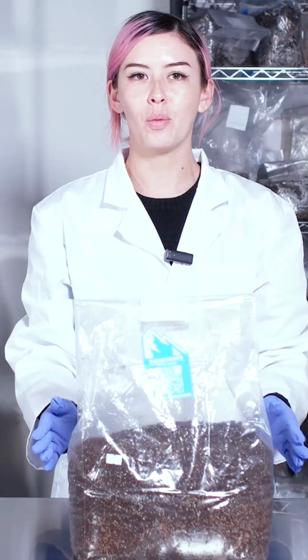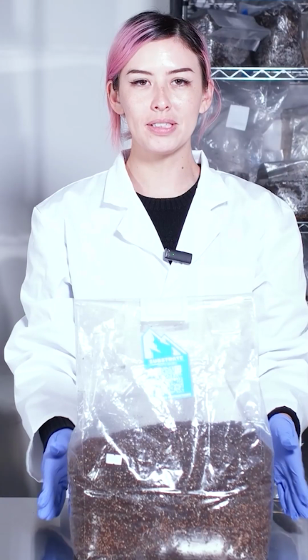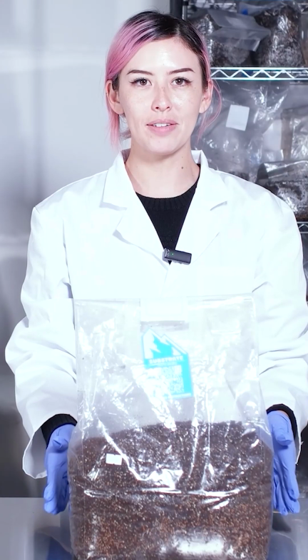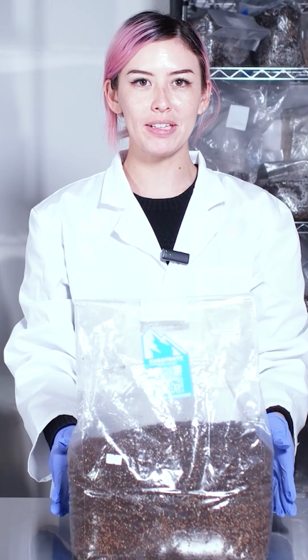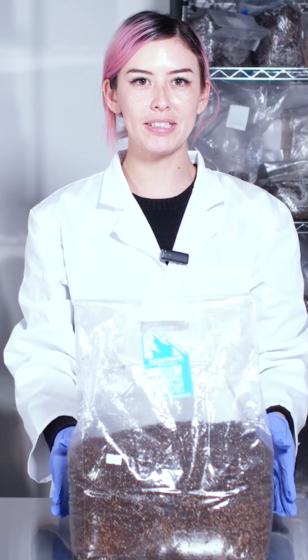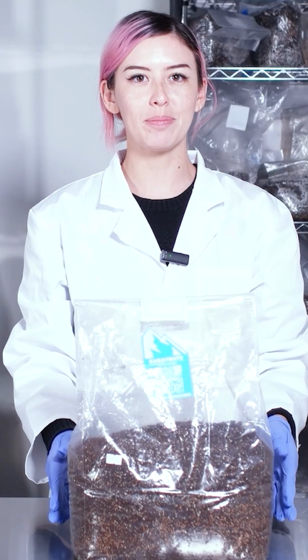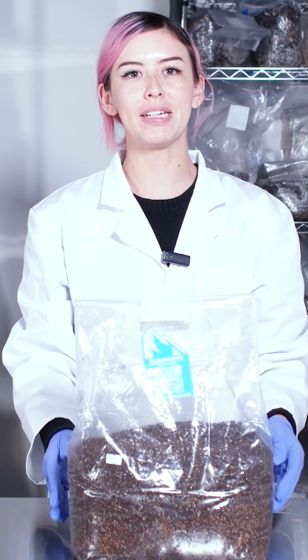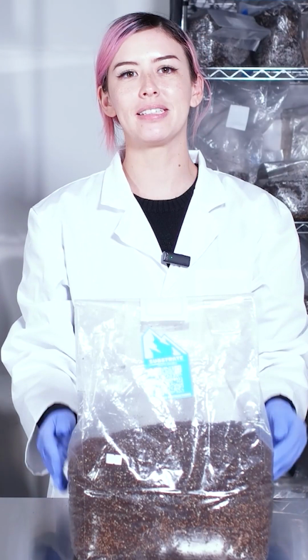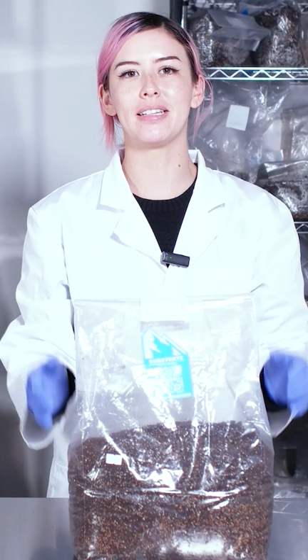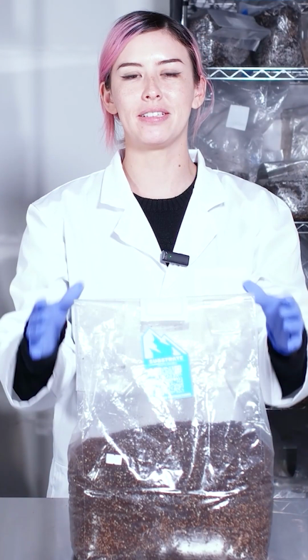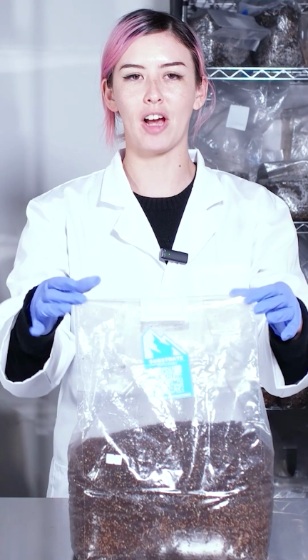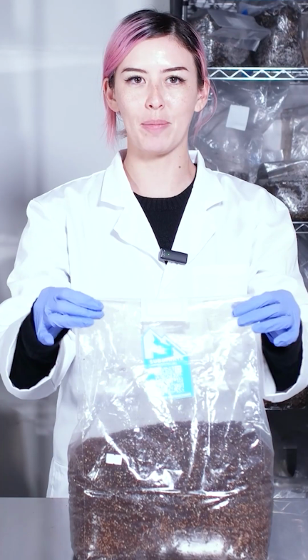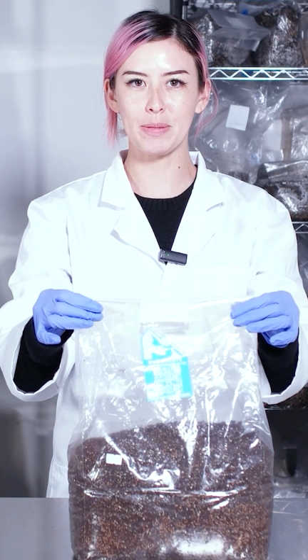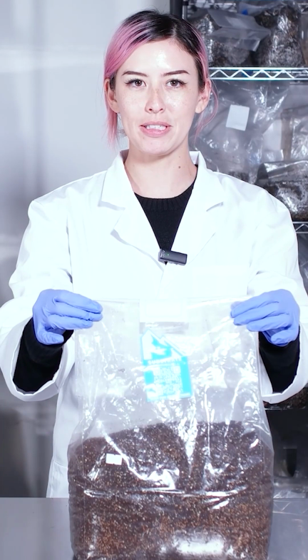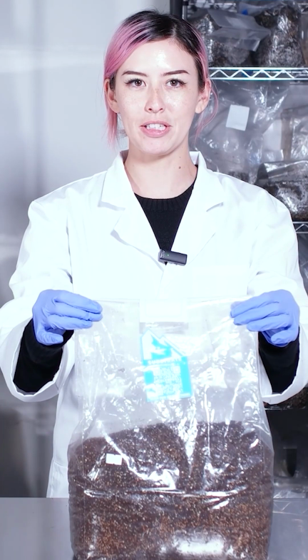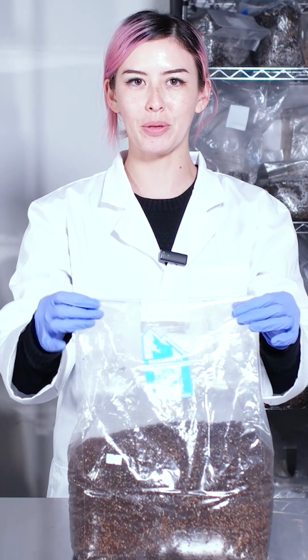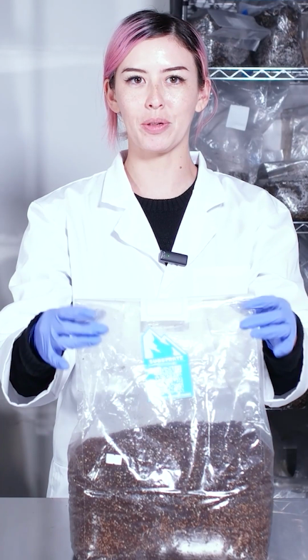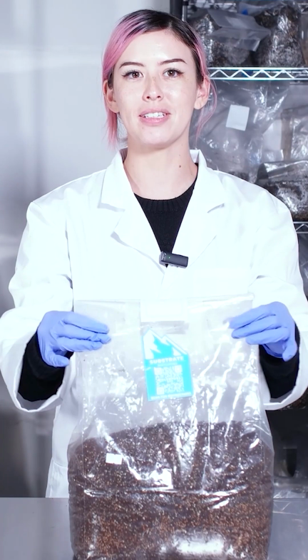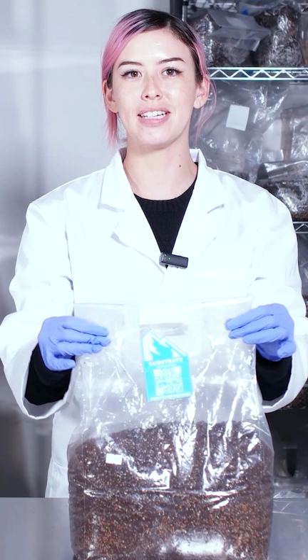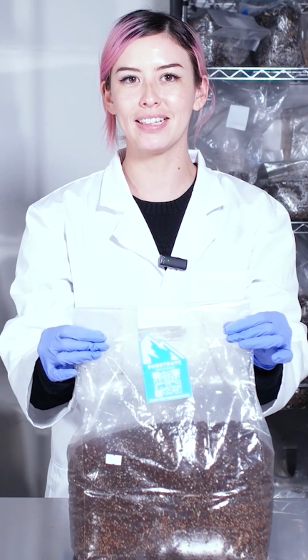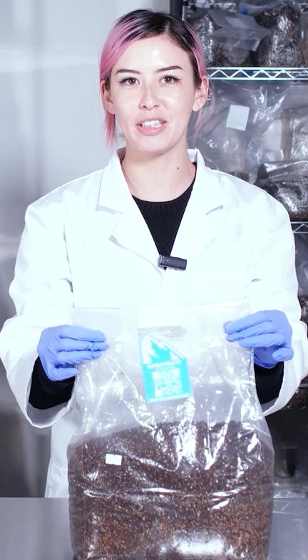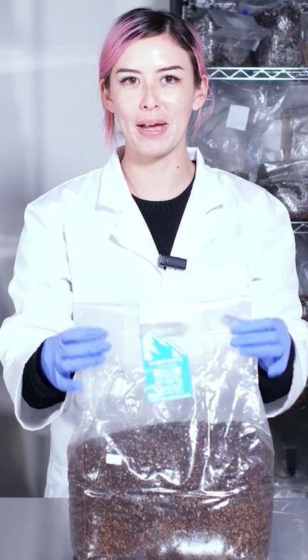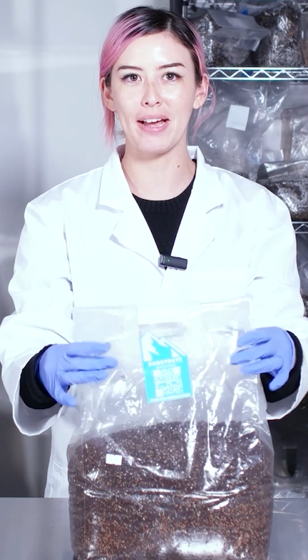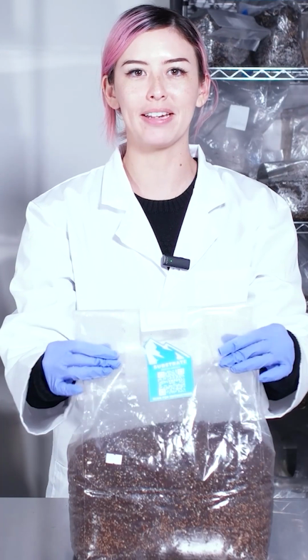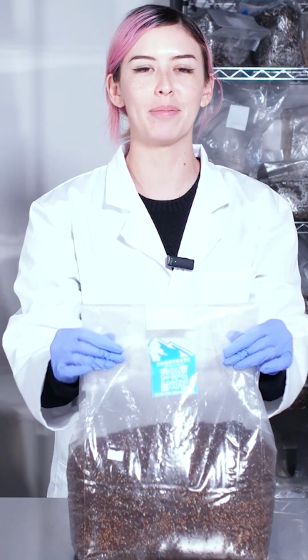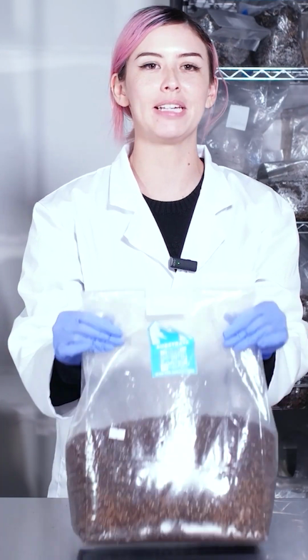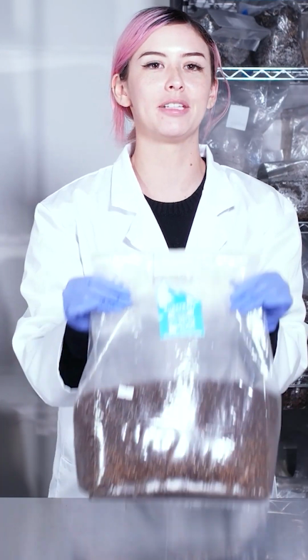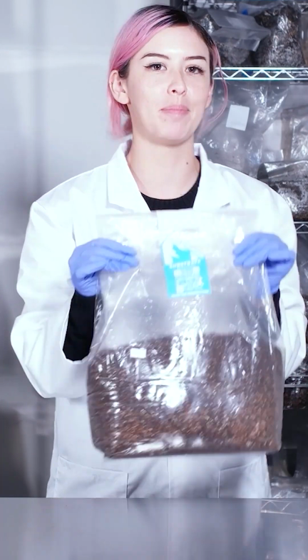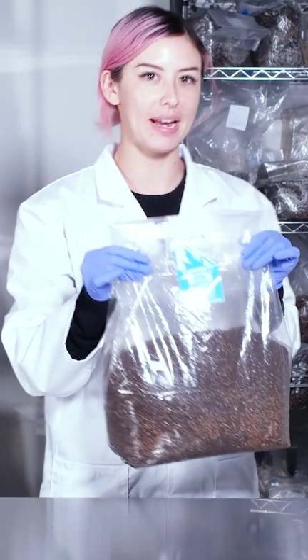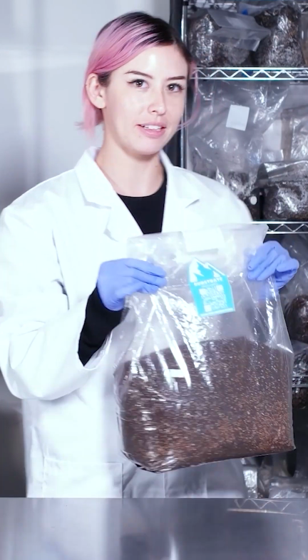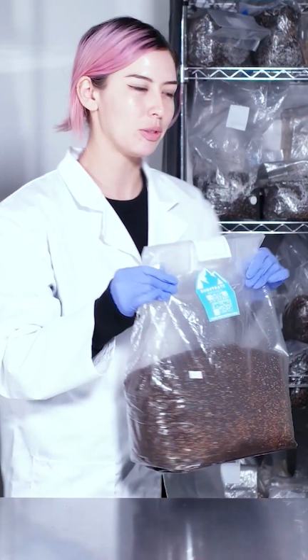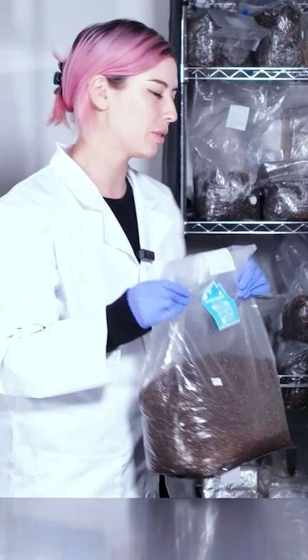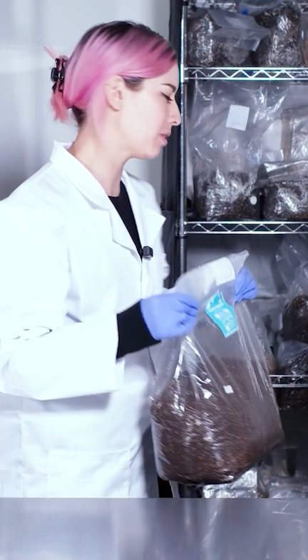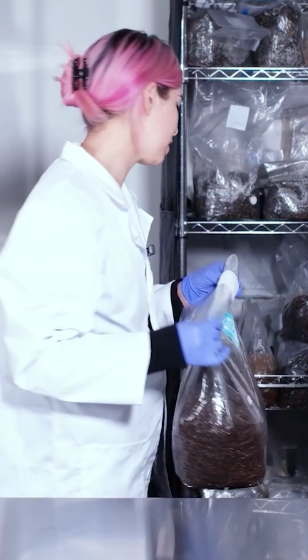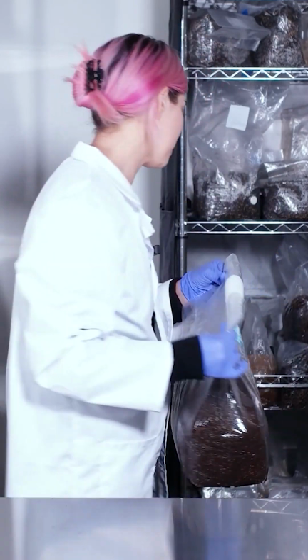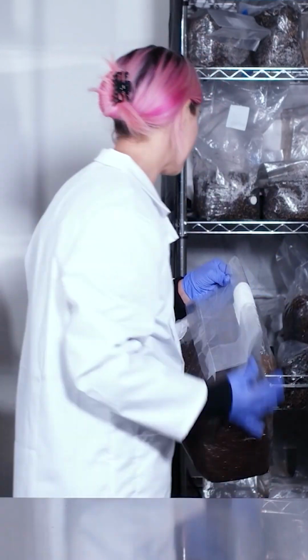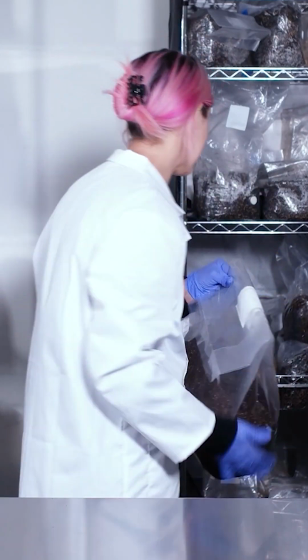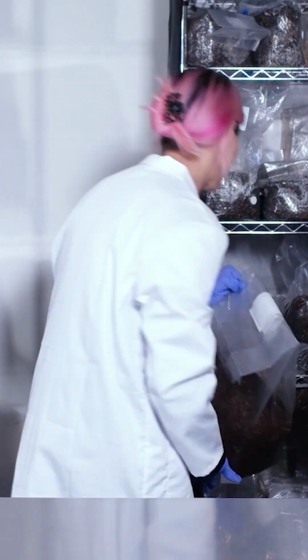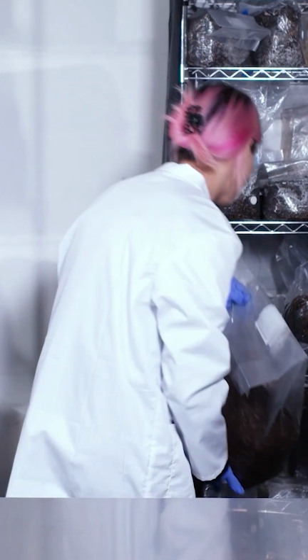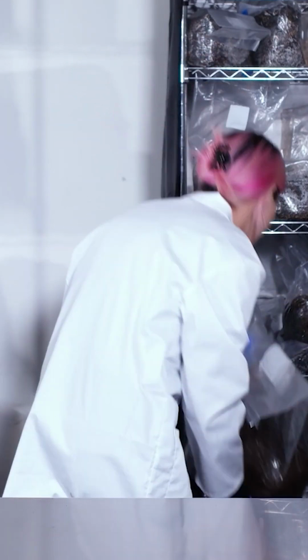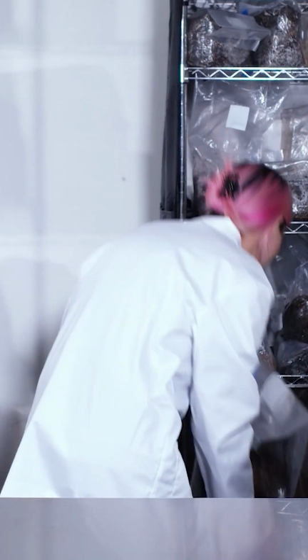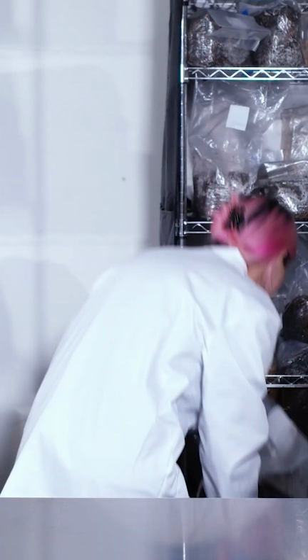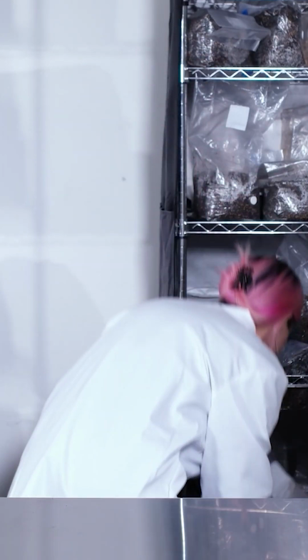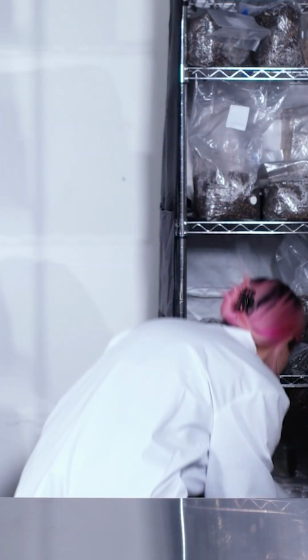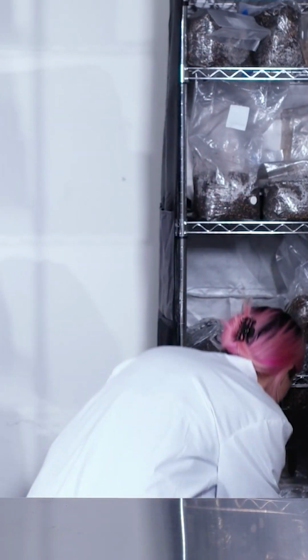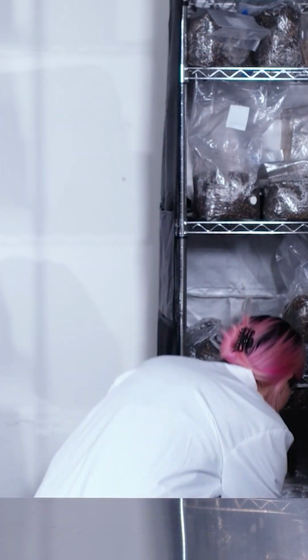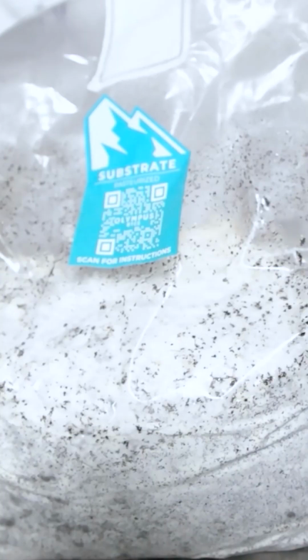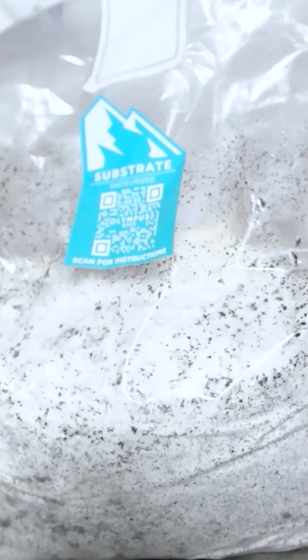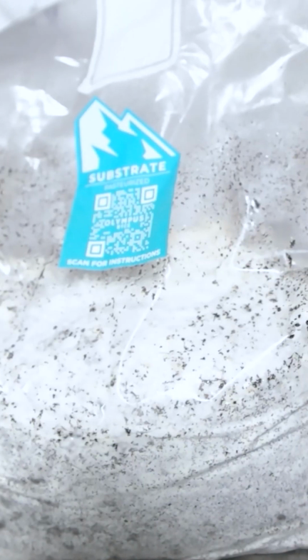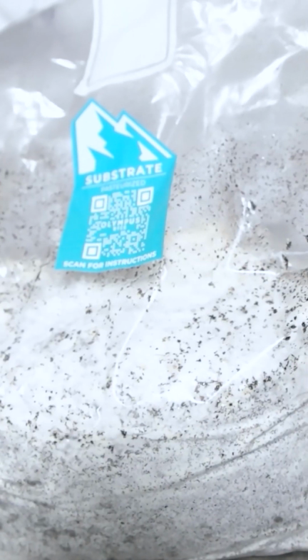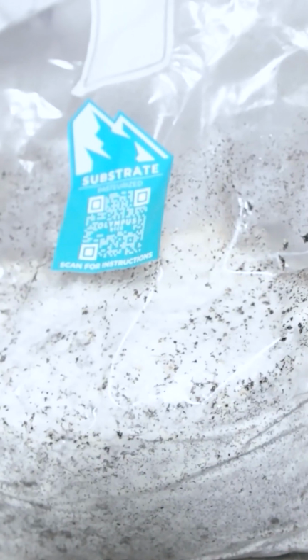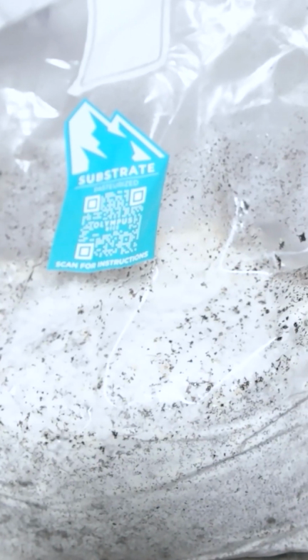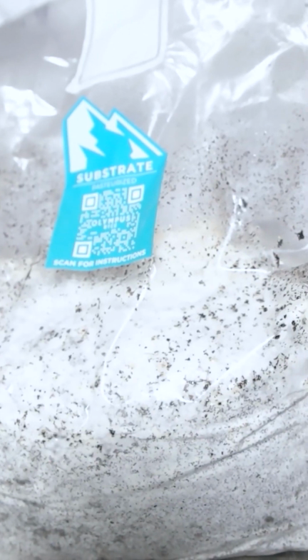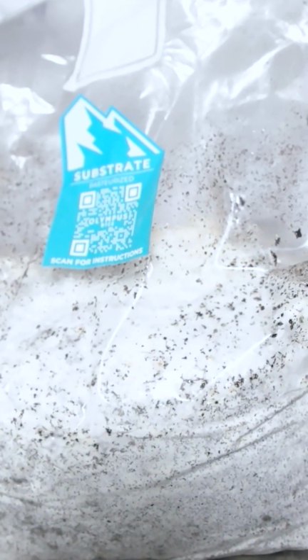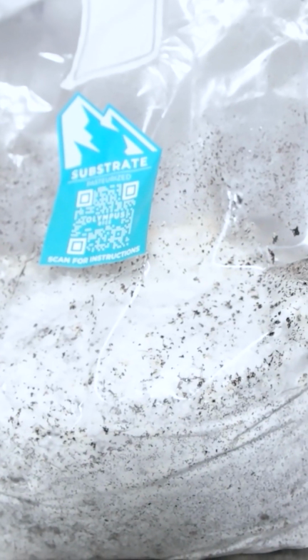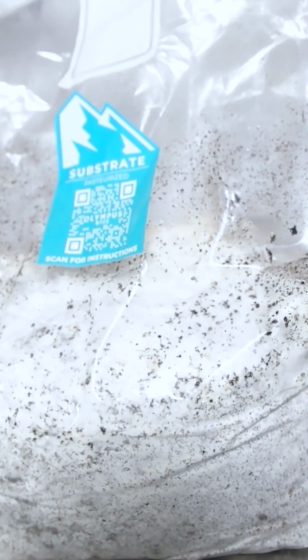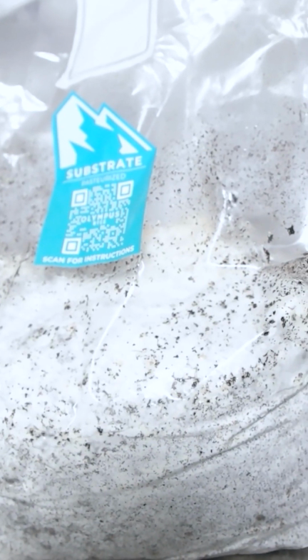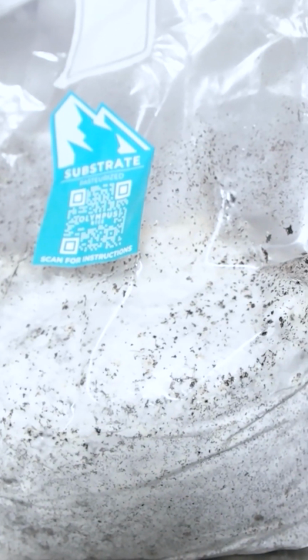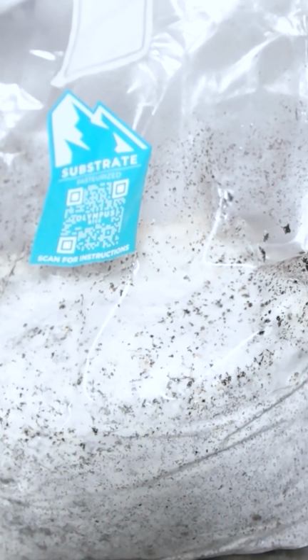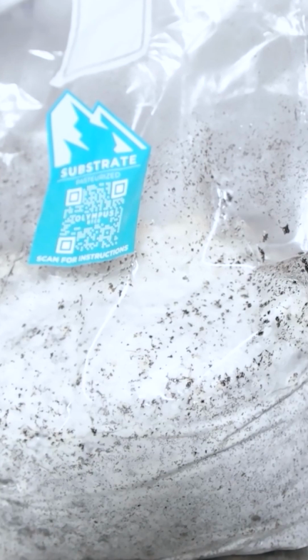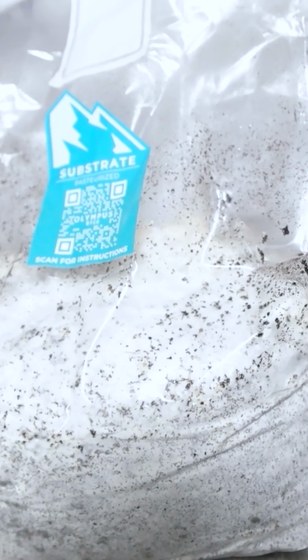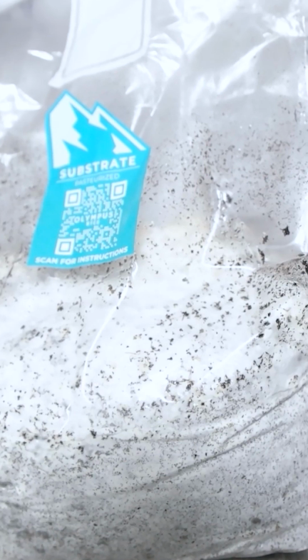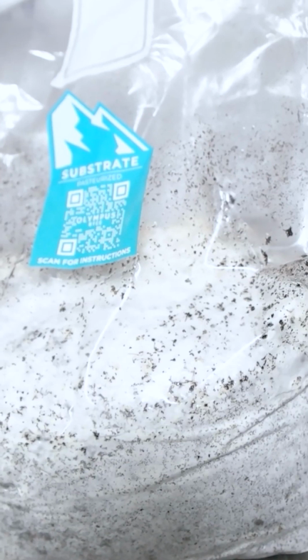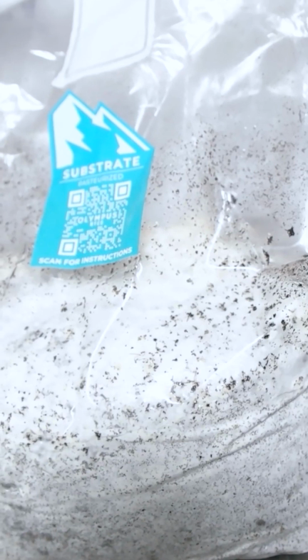Once everything's mixed and the top has been secured, take the bag and place it back into a dark space out of direct sunlight and allow the spawn to colonize the substrate.